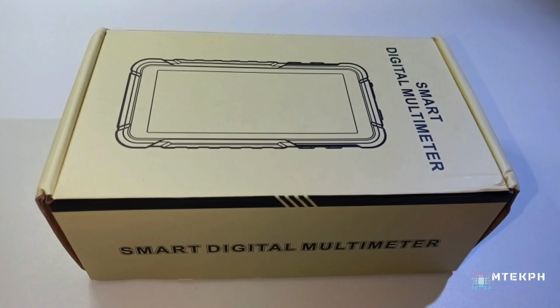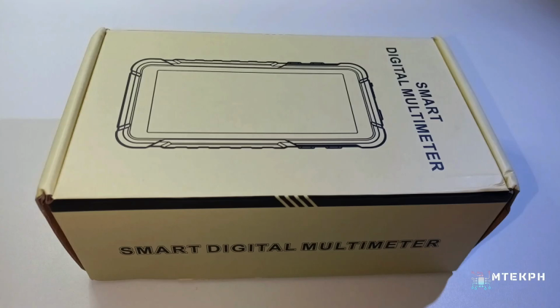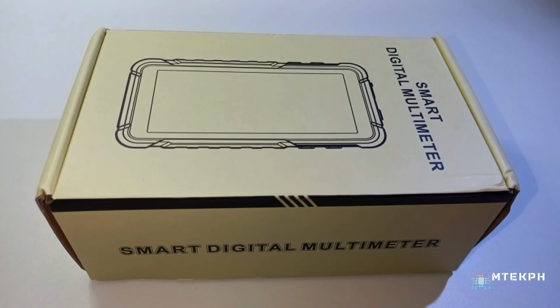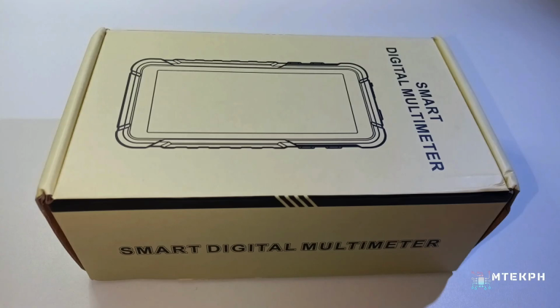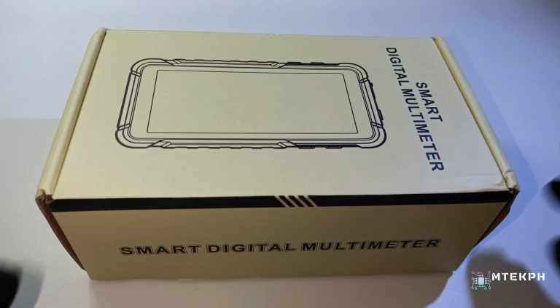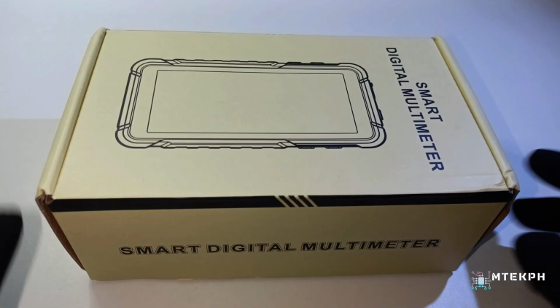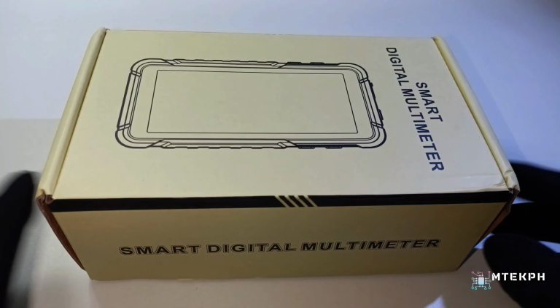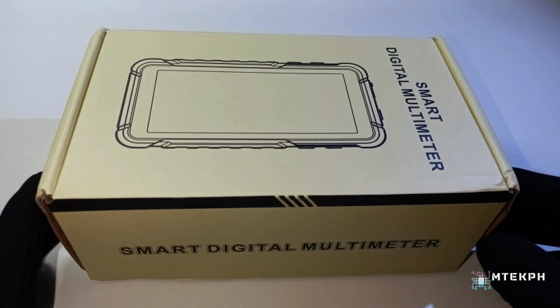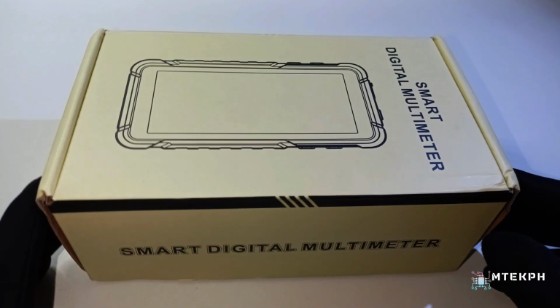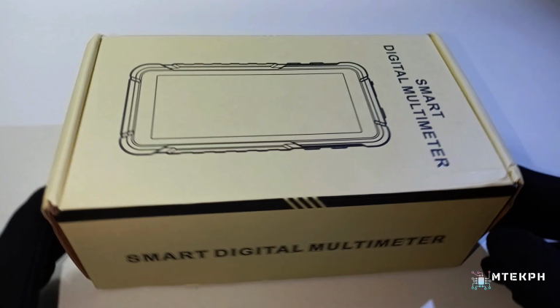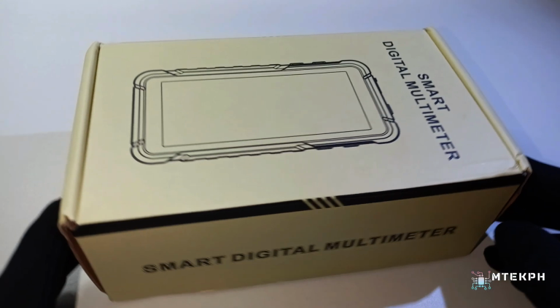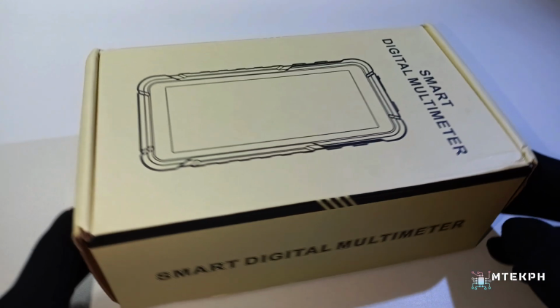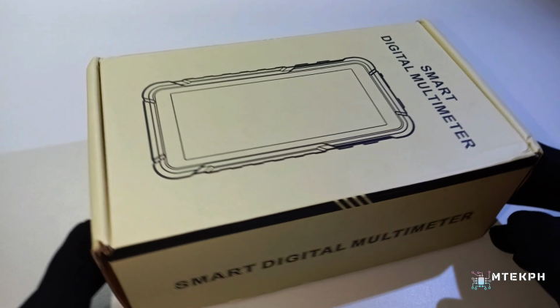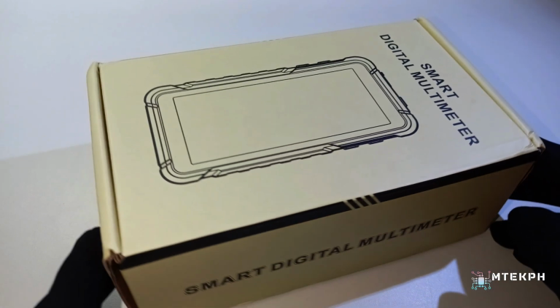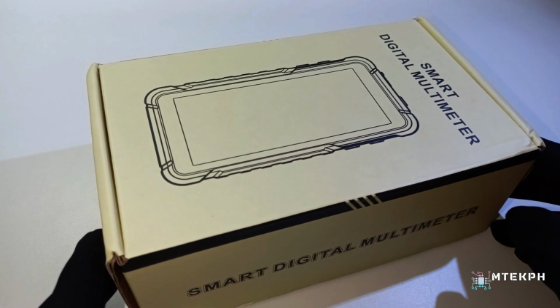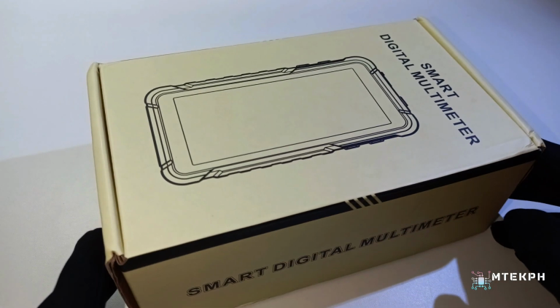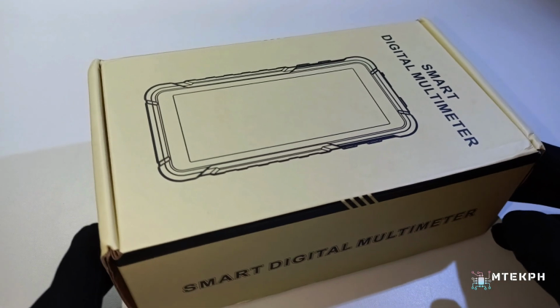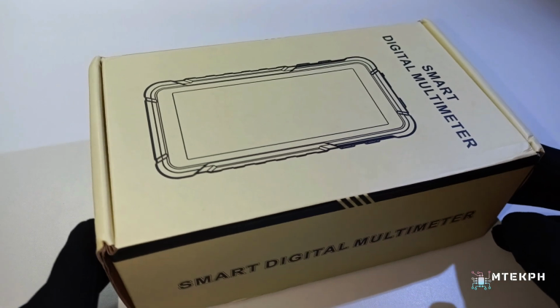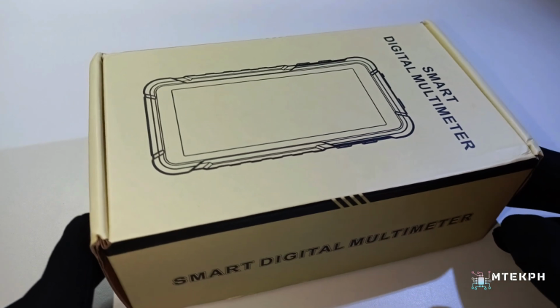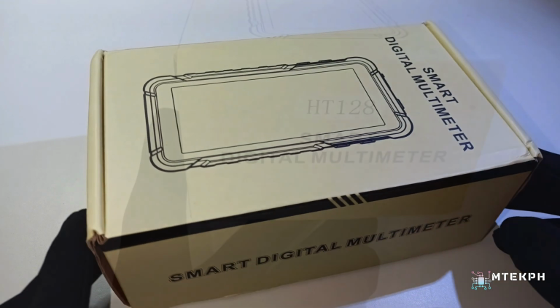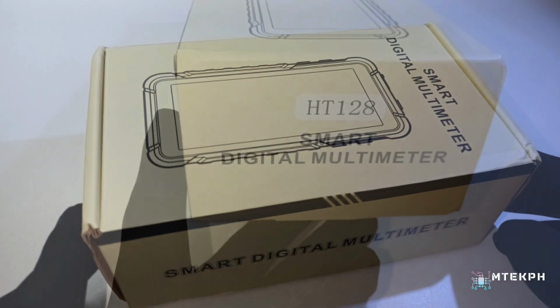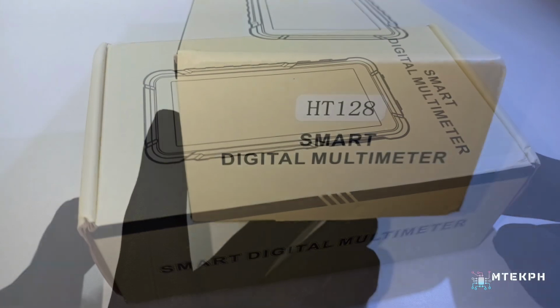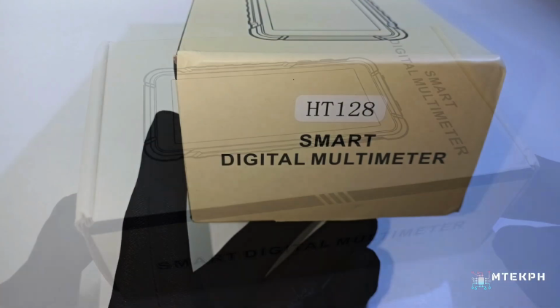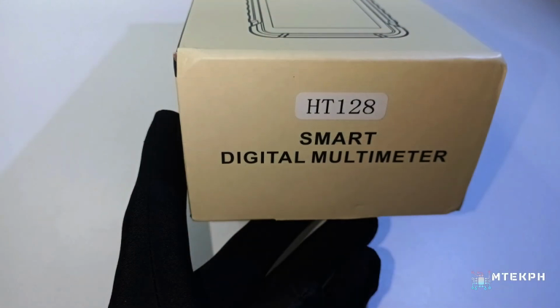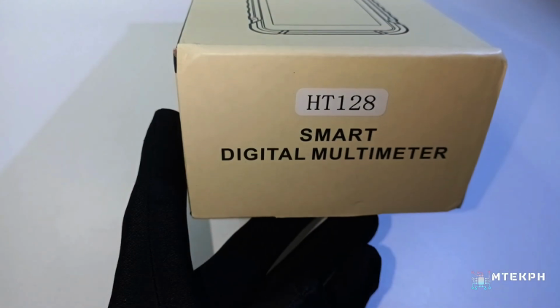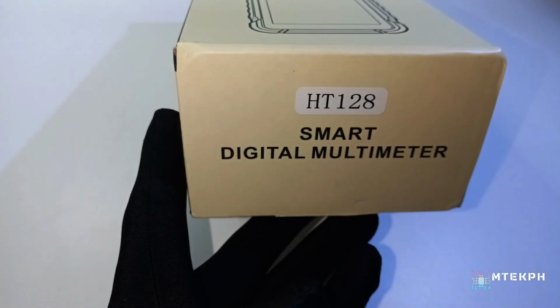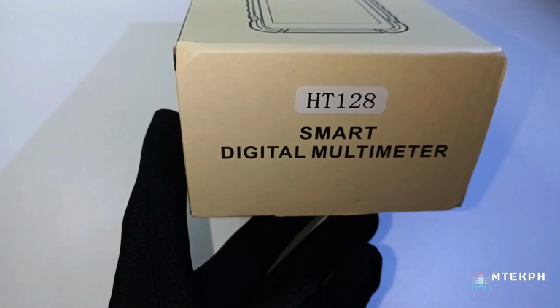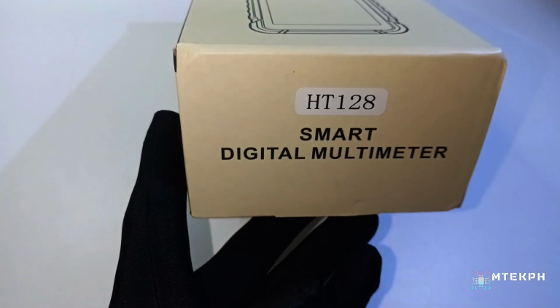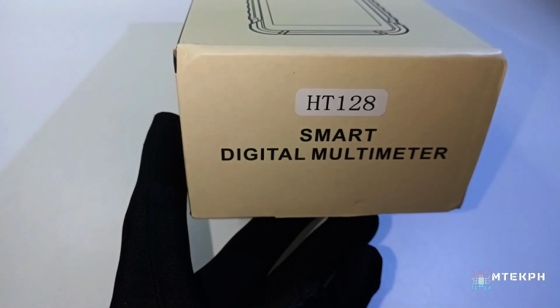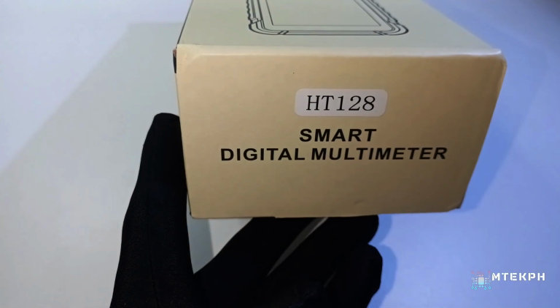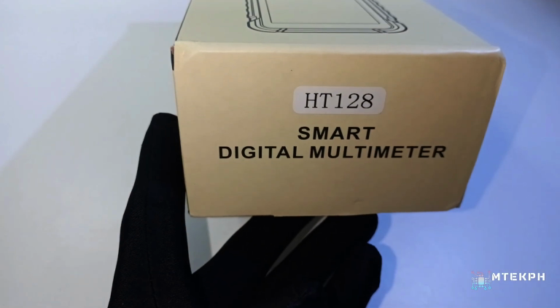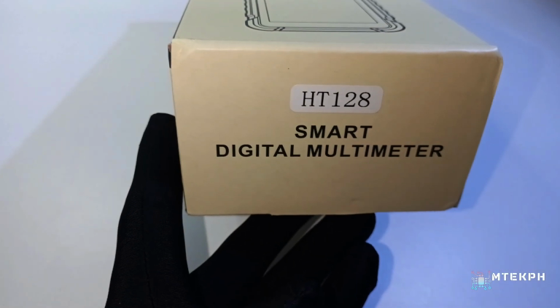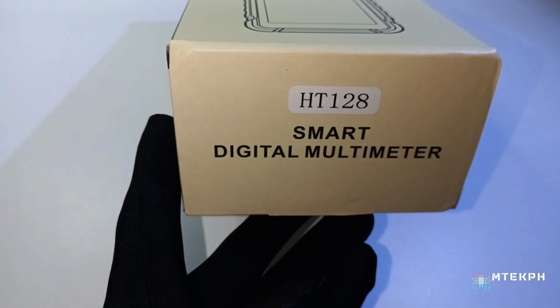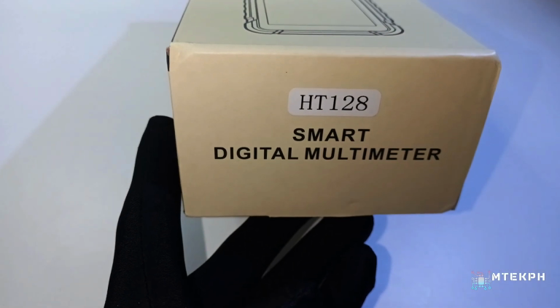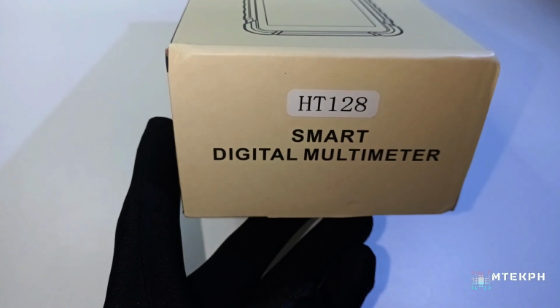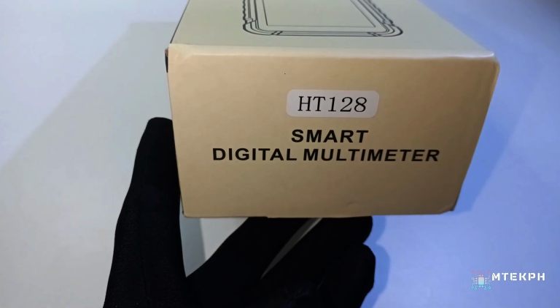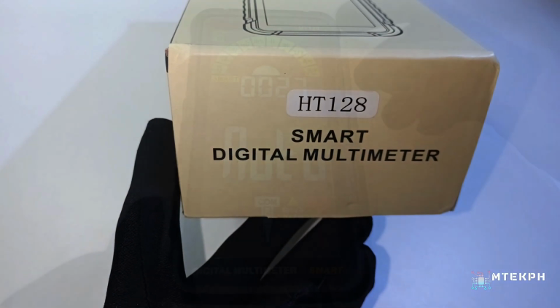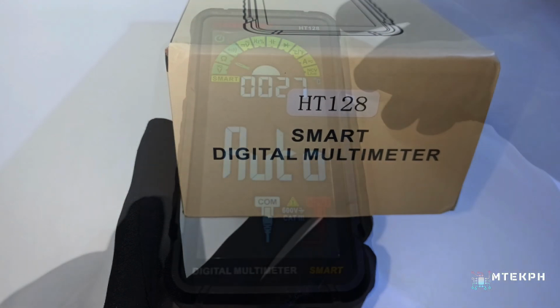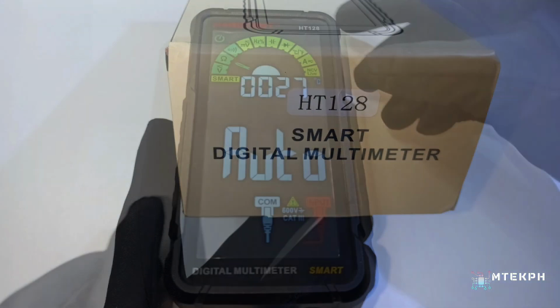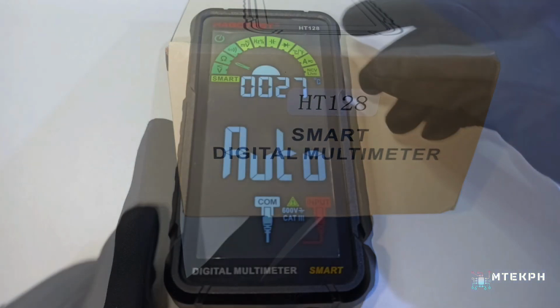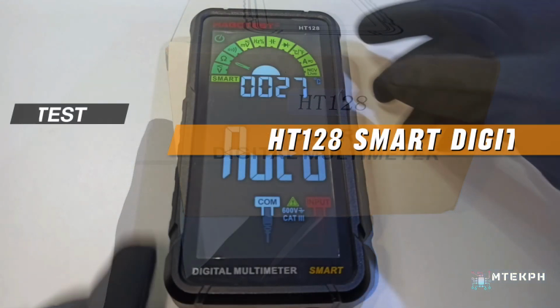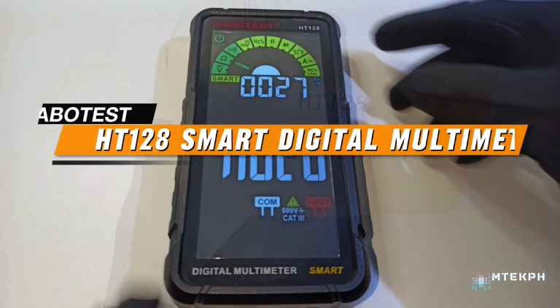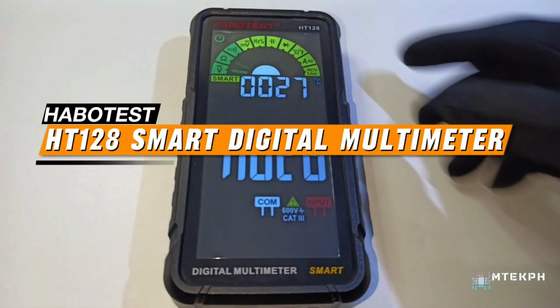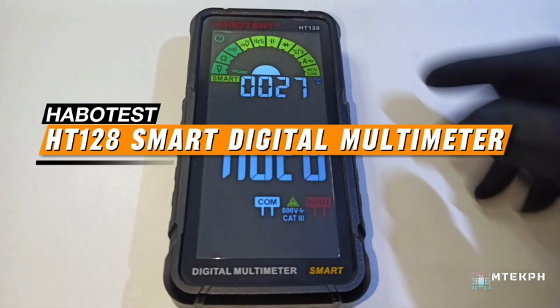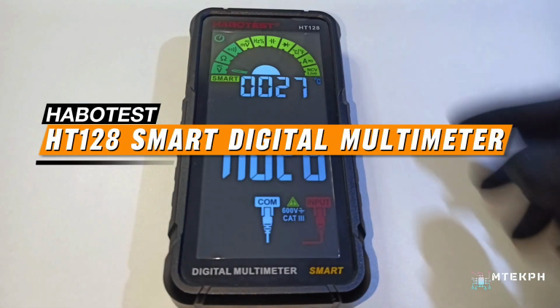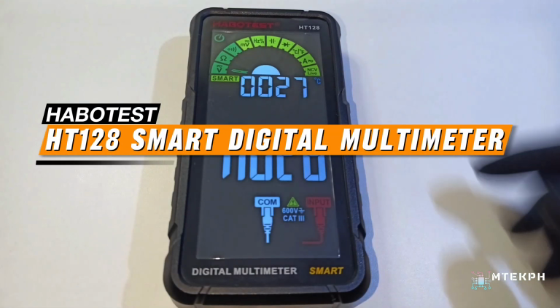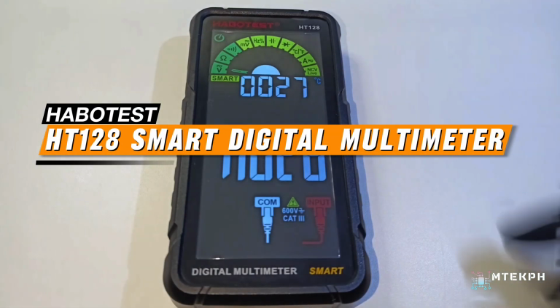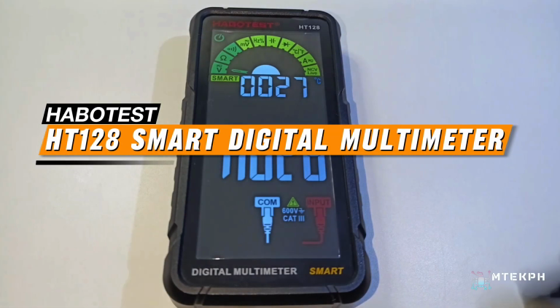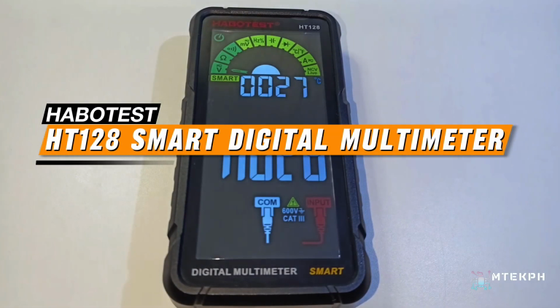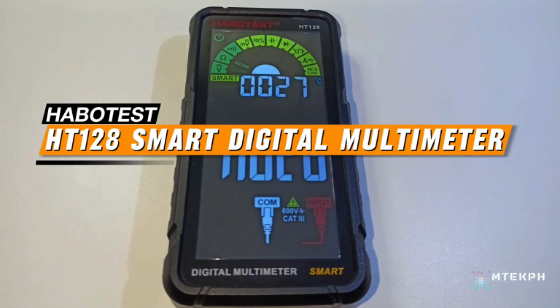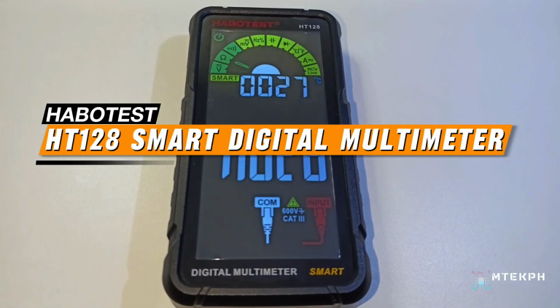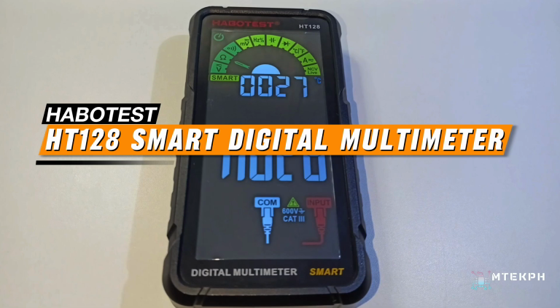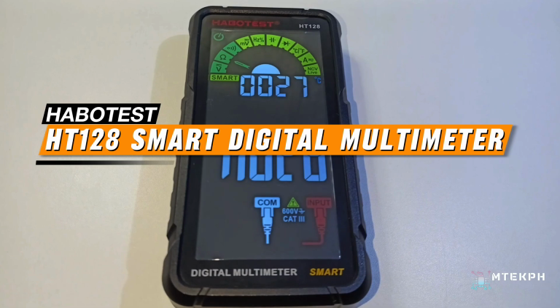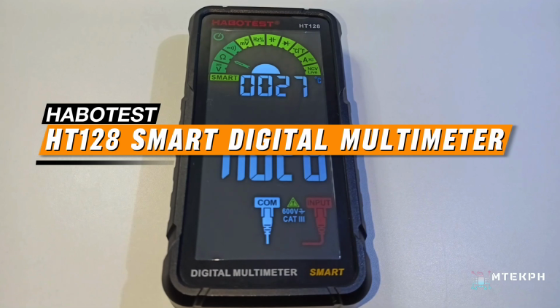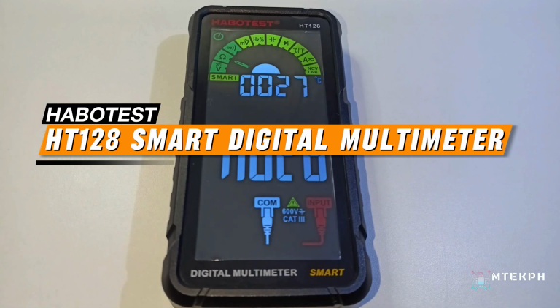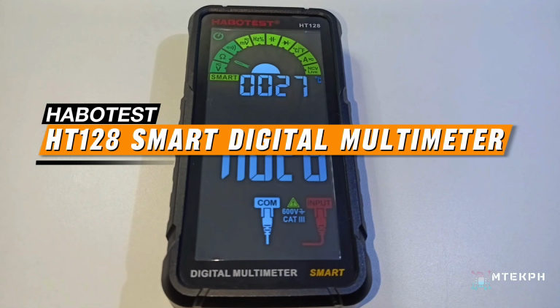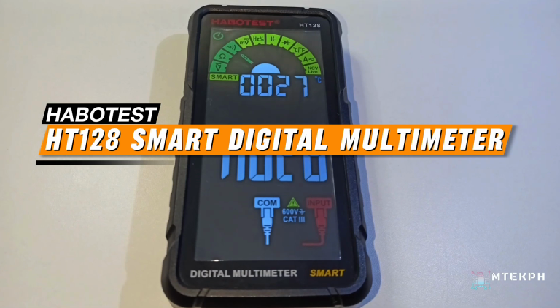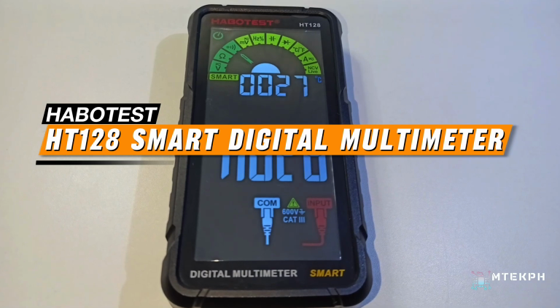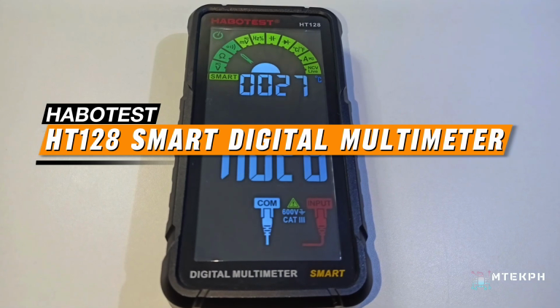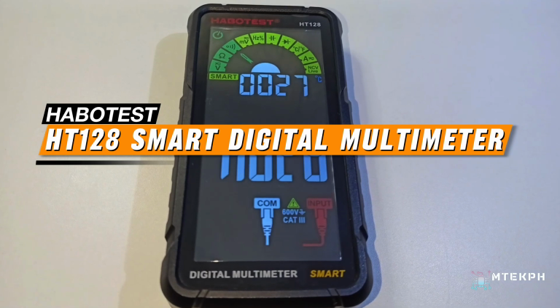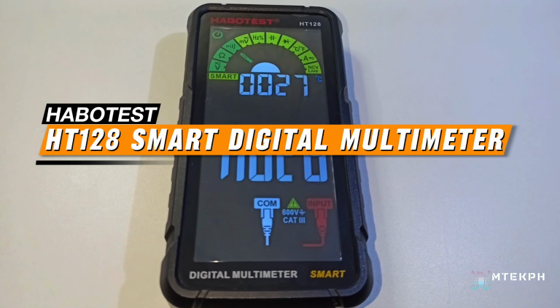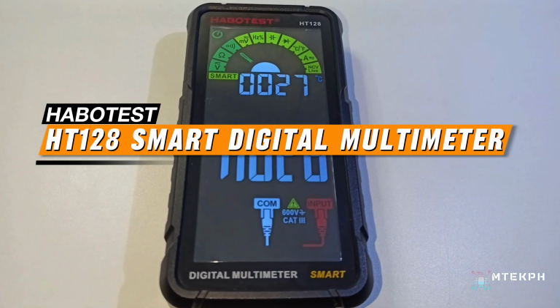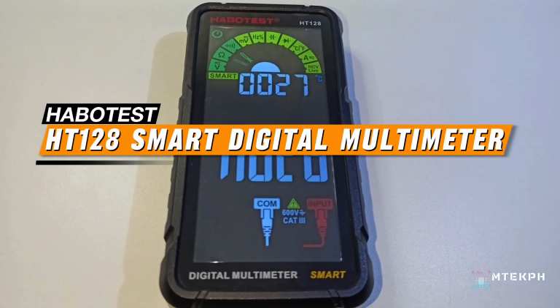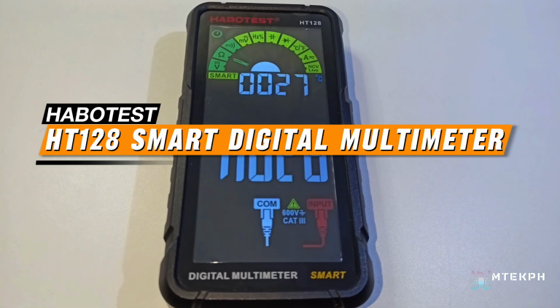Hey guys, this is EmTechPH. I just want to share with you one of my favorite multimeters, the Habitest HT128 Smart Digital Multimeter.